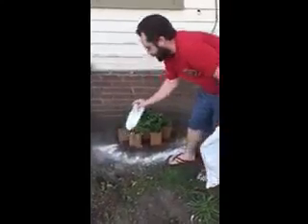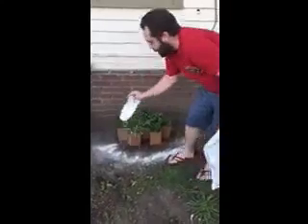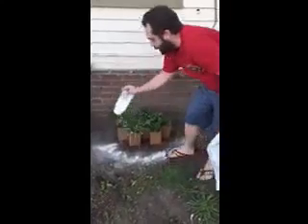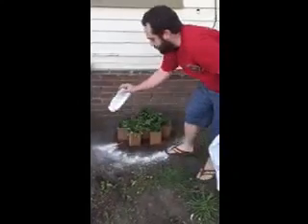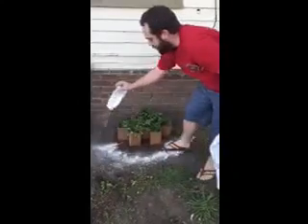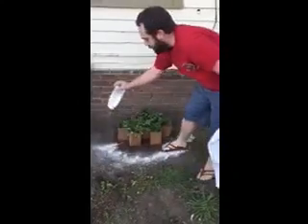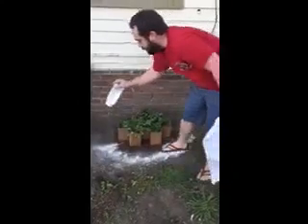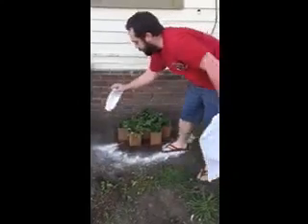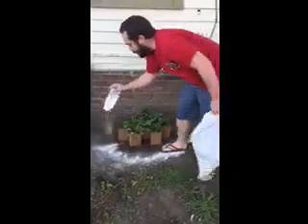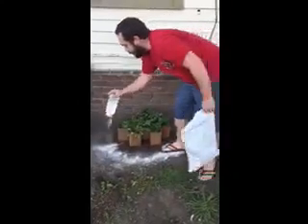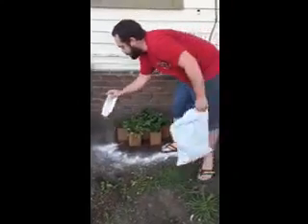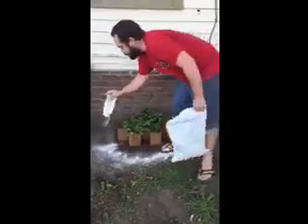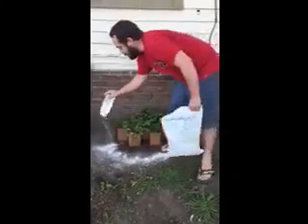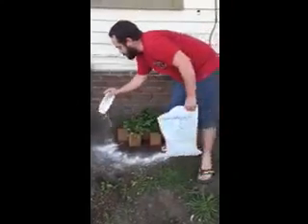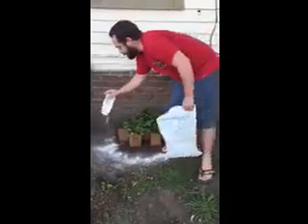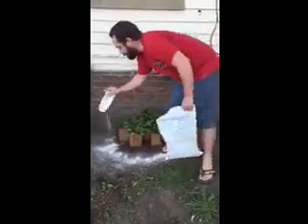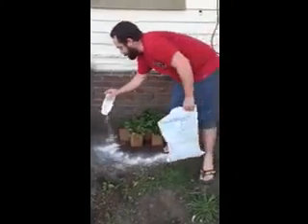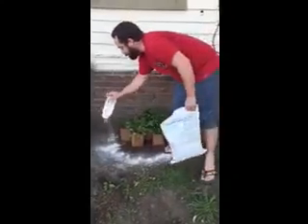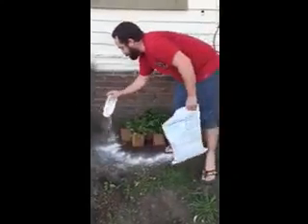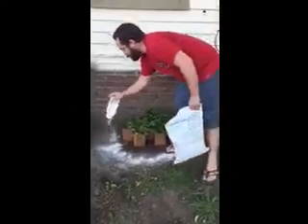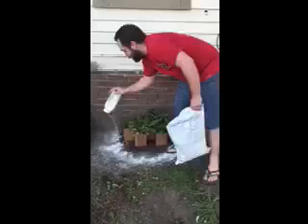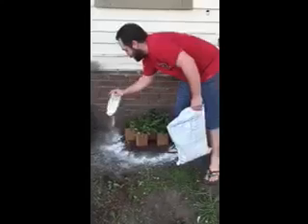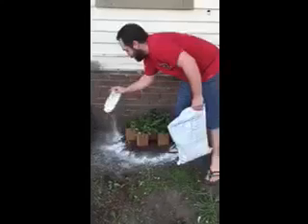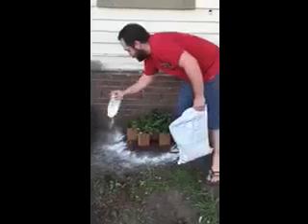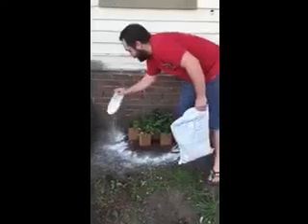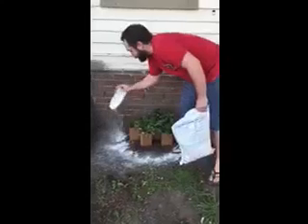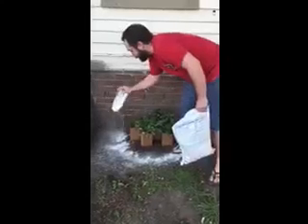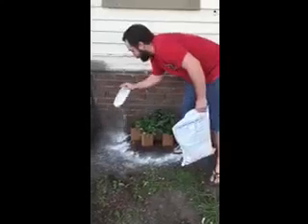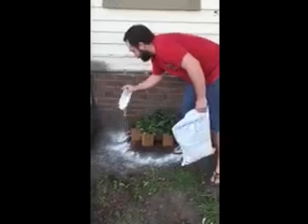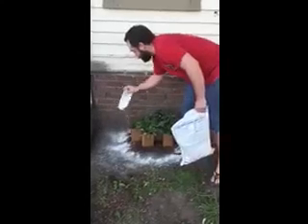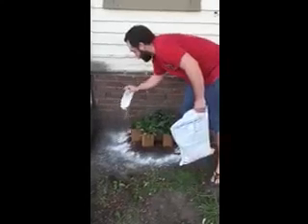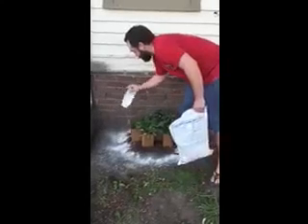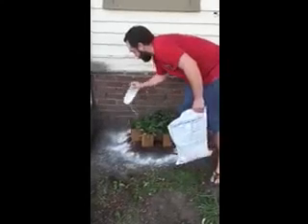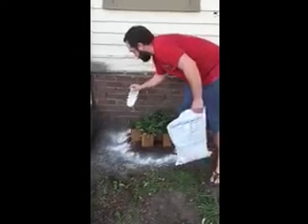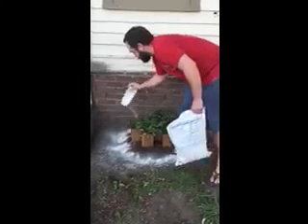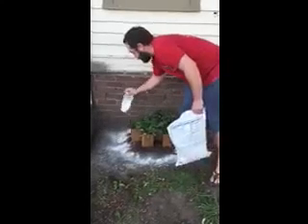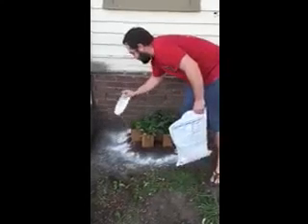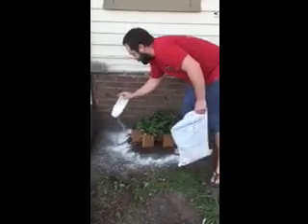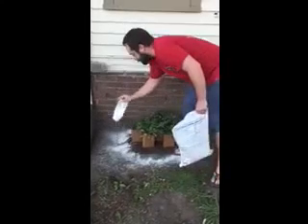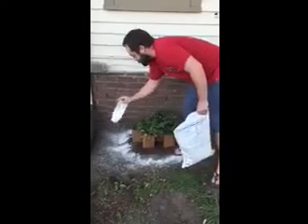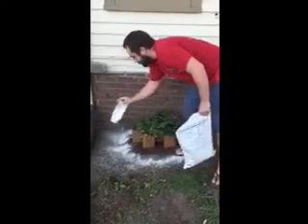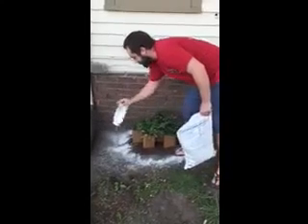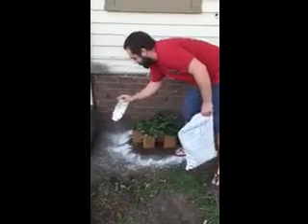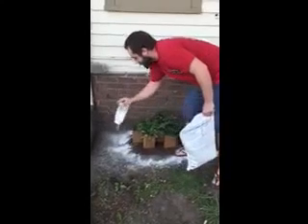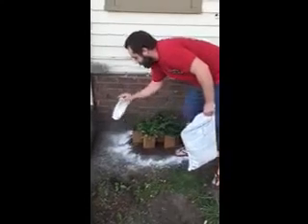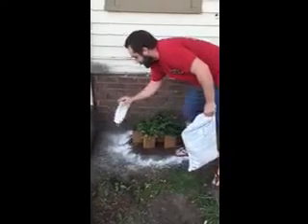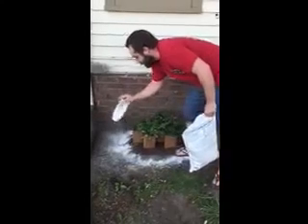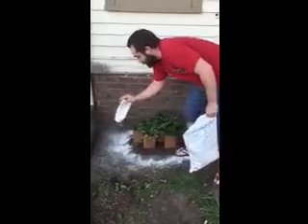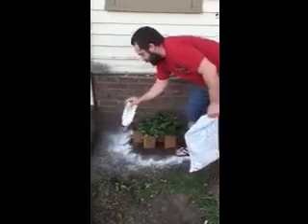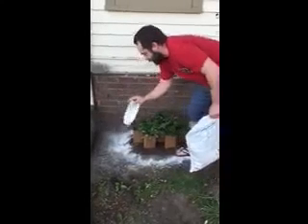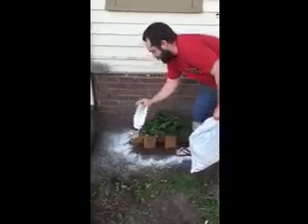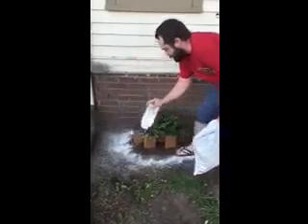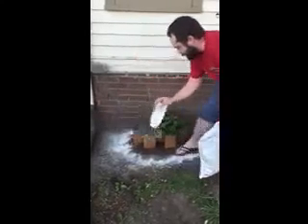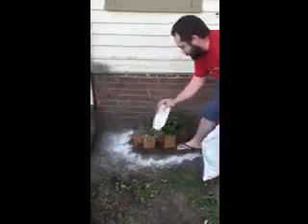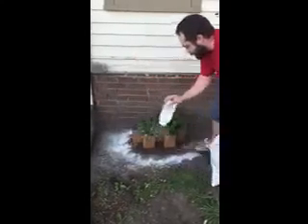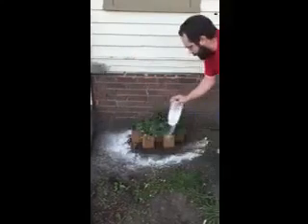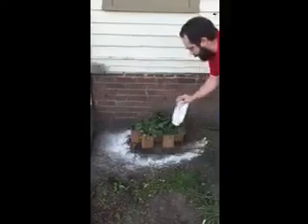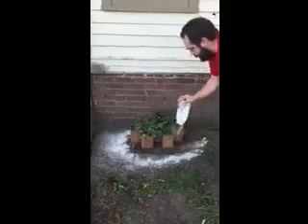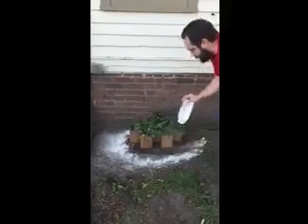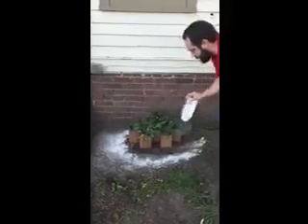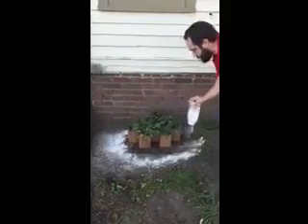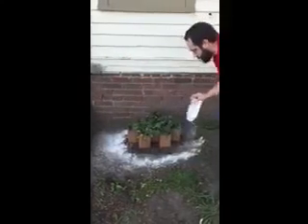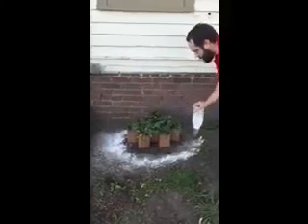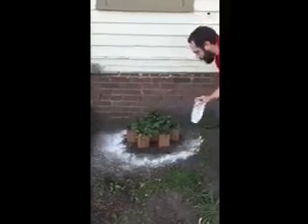That way, if crawling insects that want to eat at the leaves come in contact with it, they will come in contact with the diatomaceous earth.